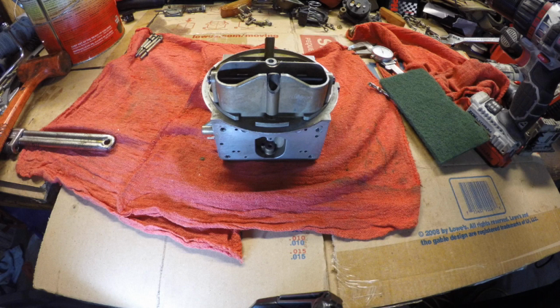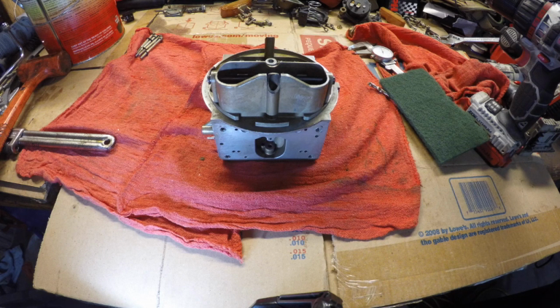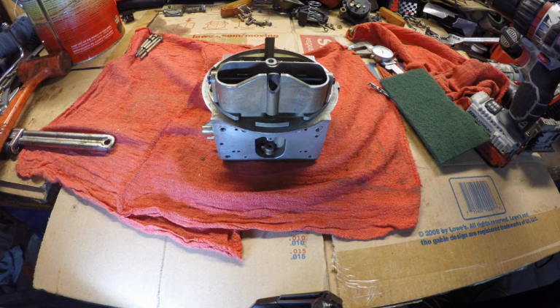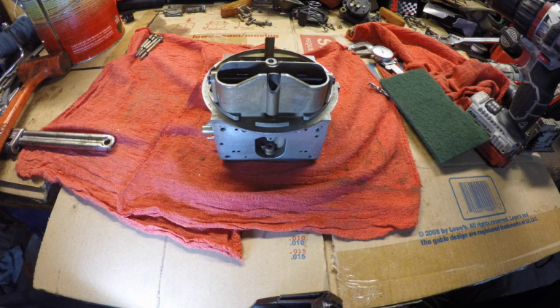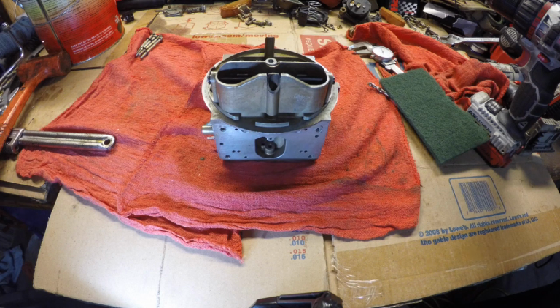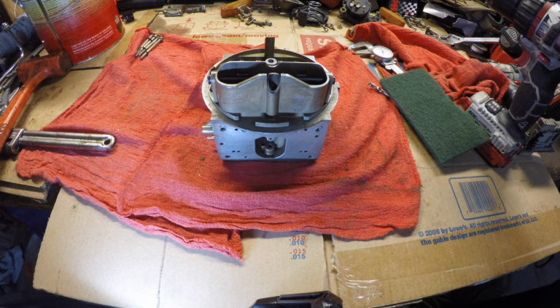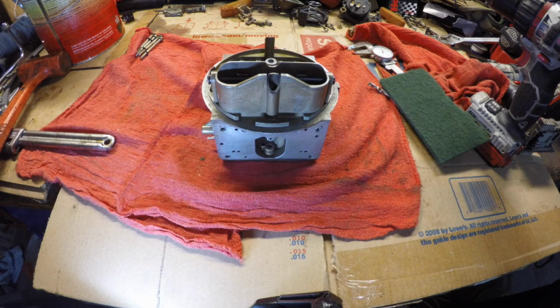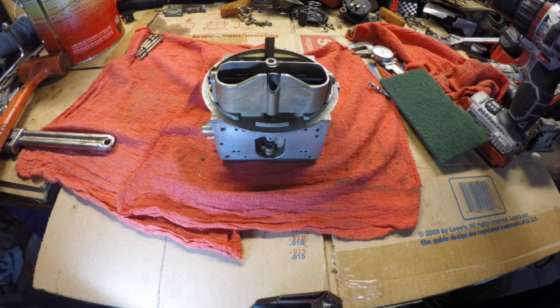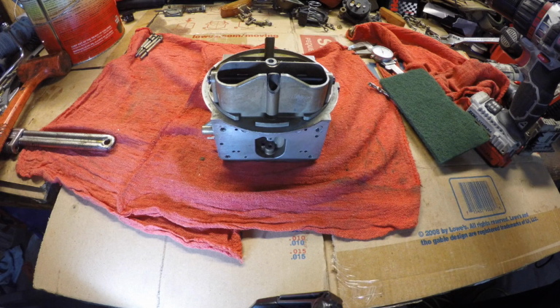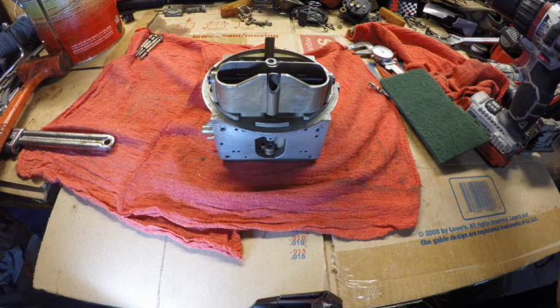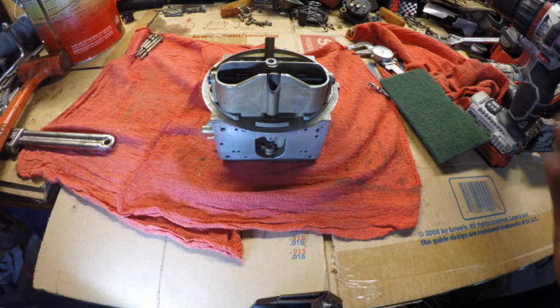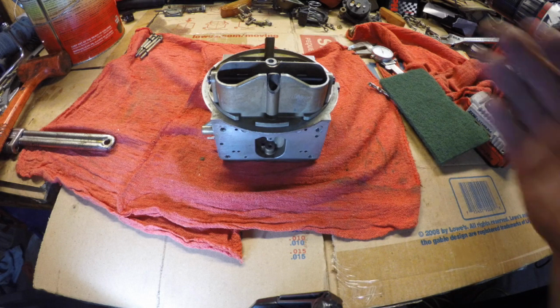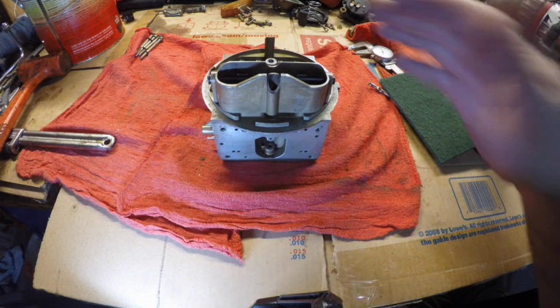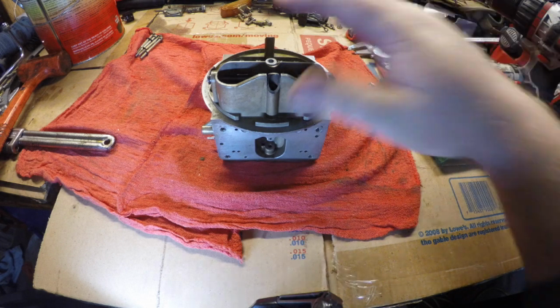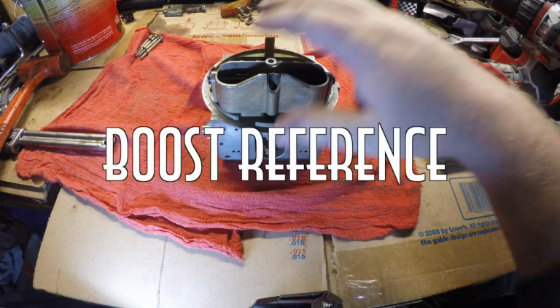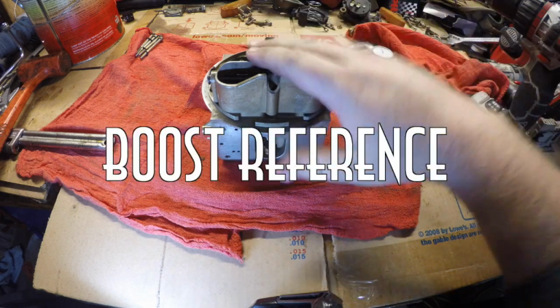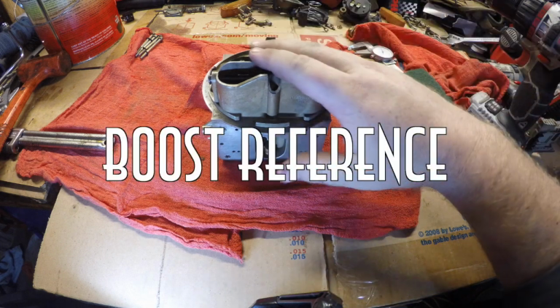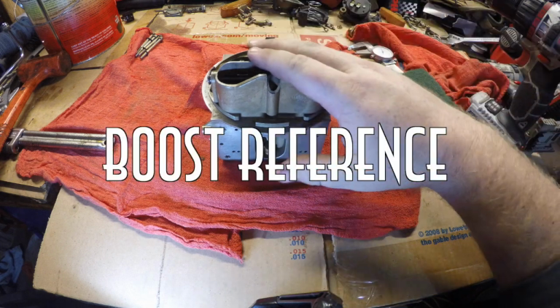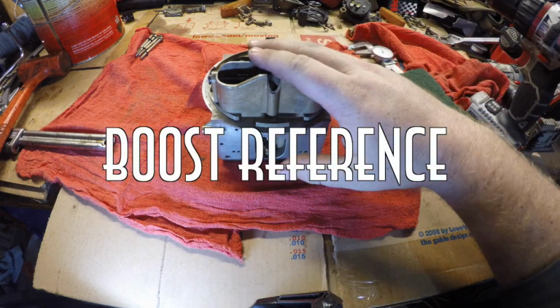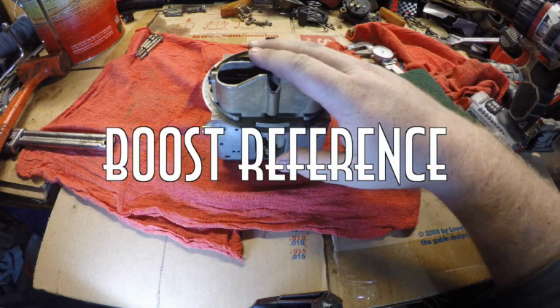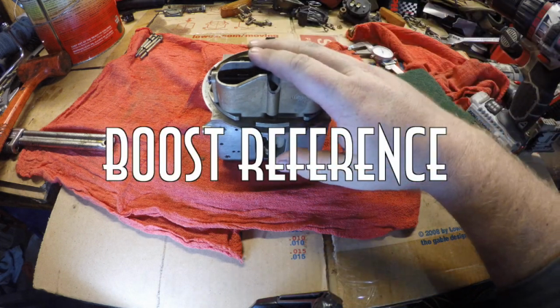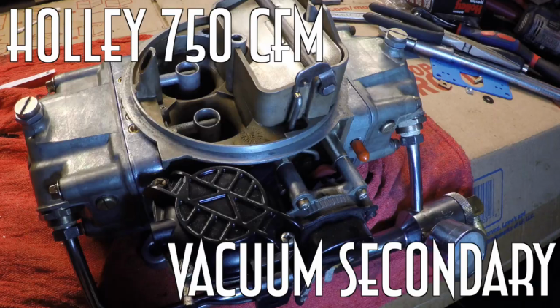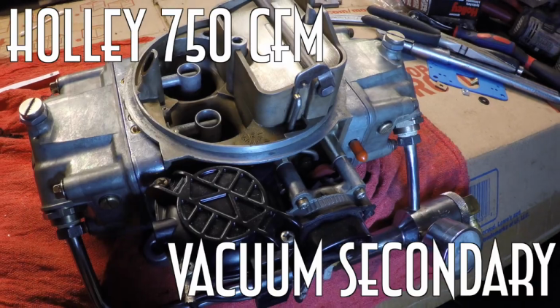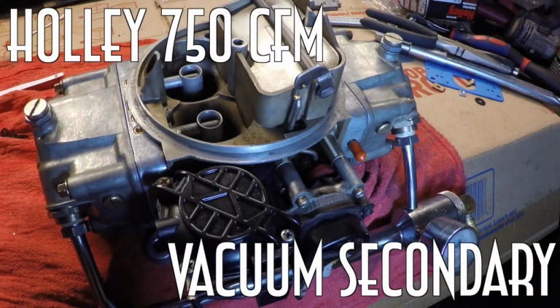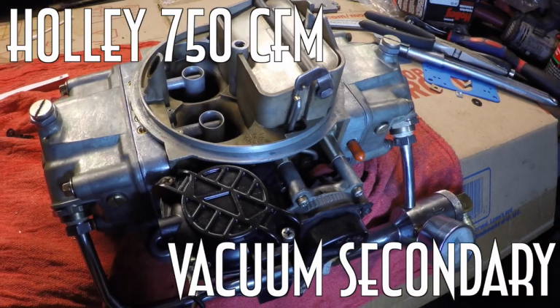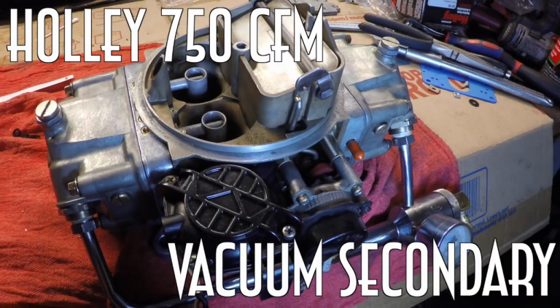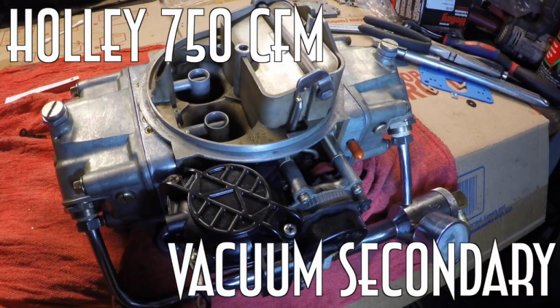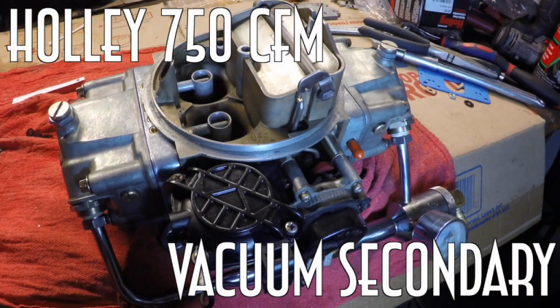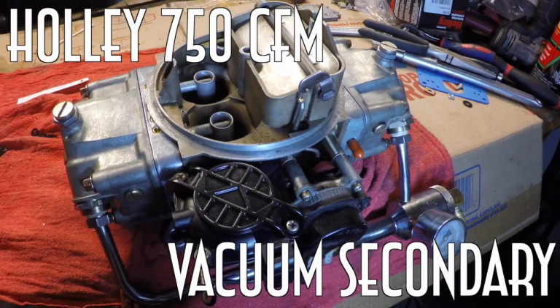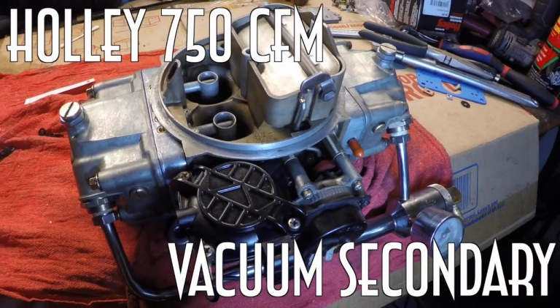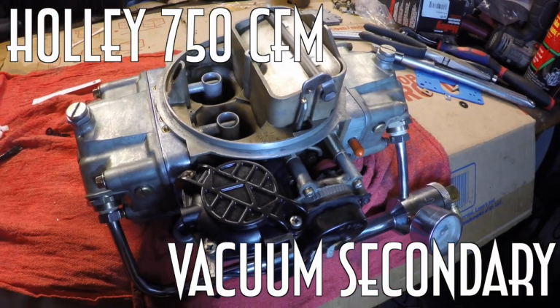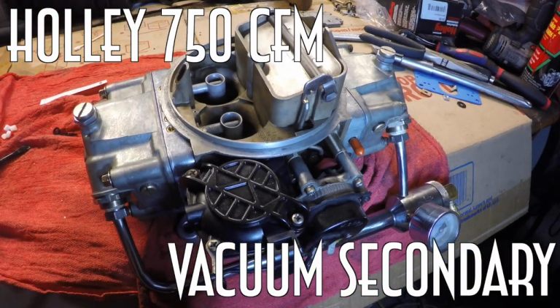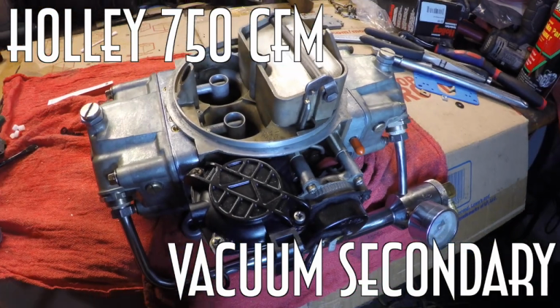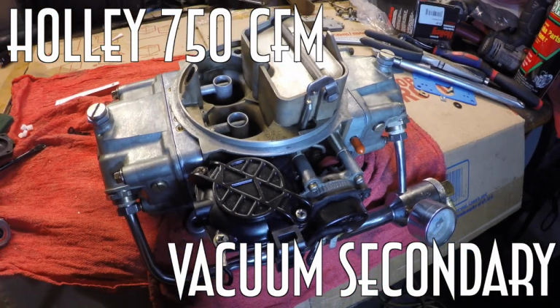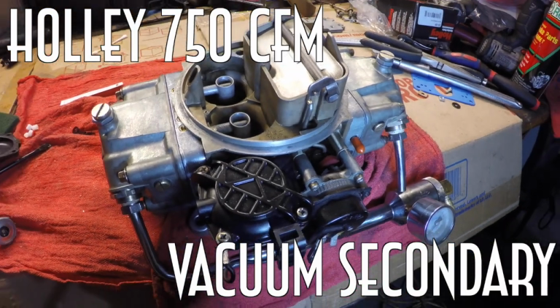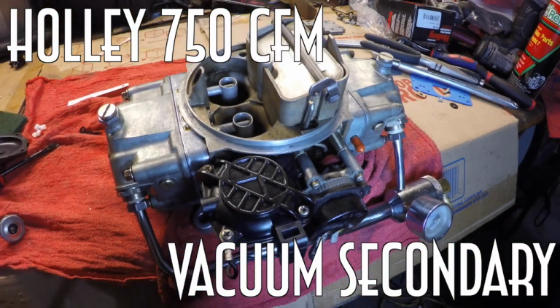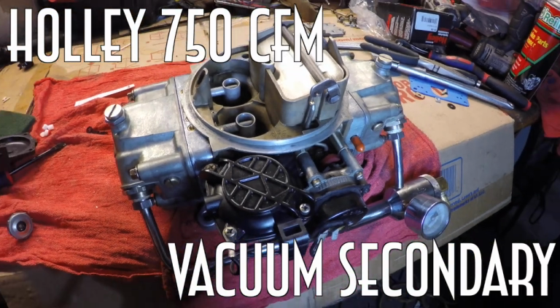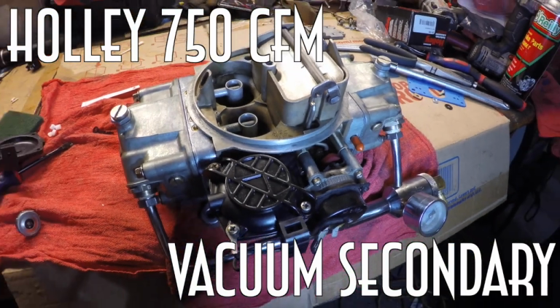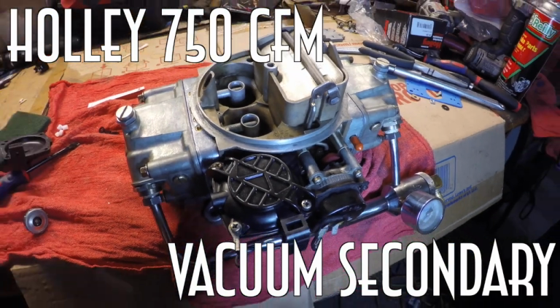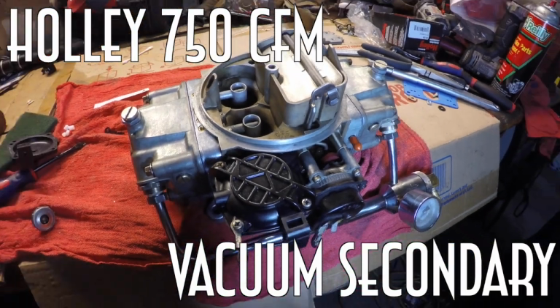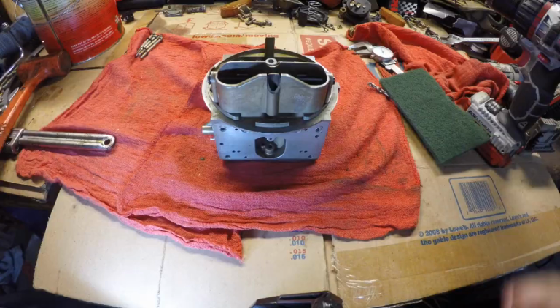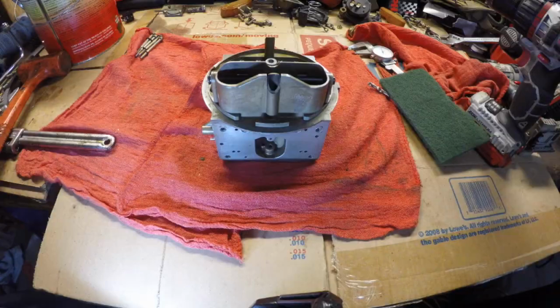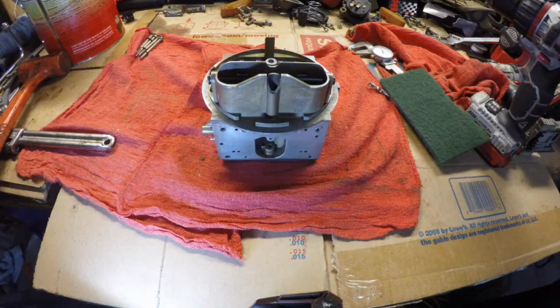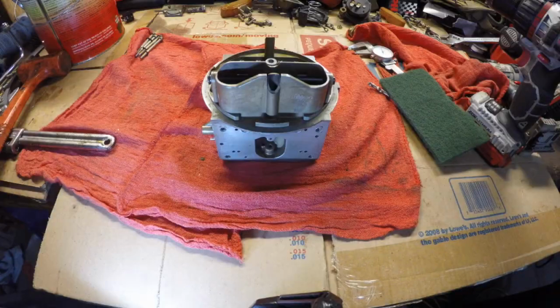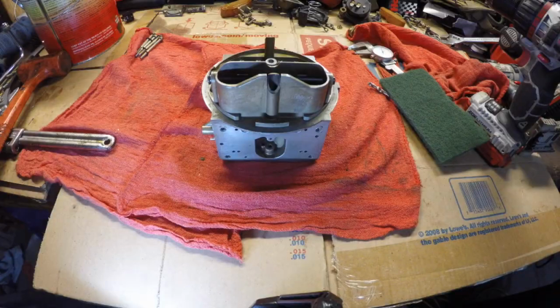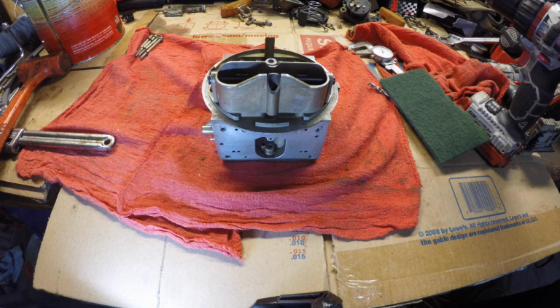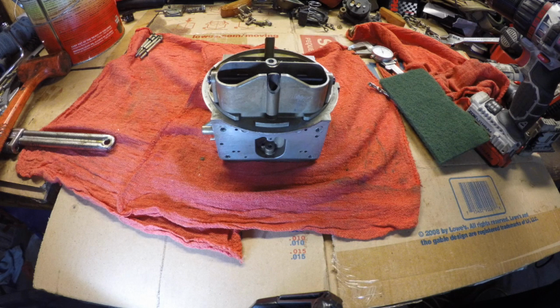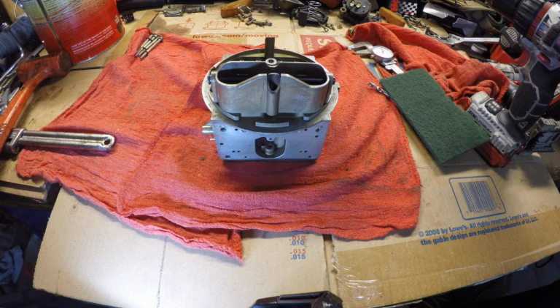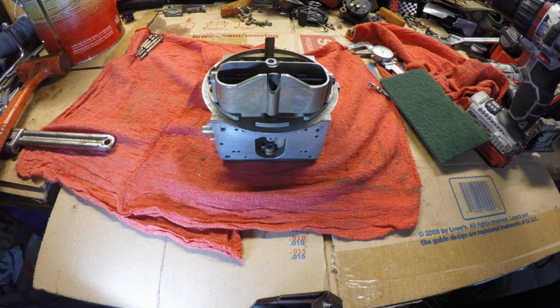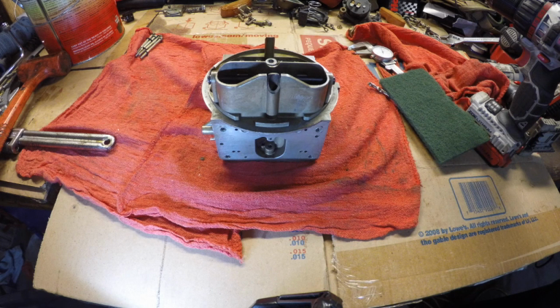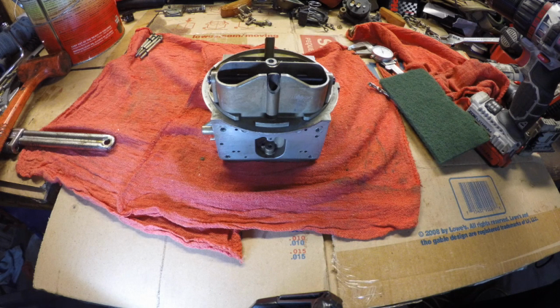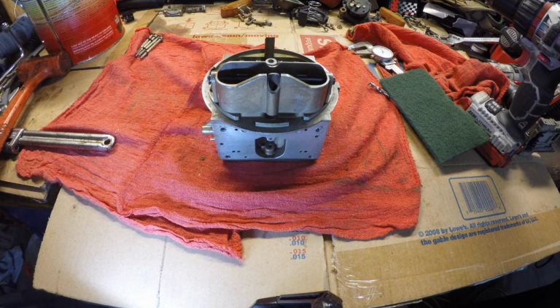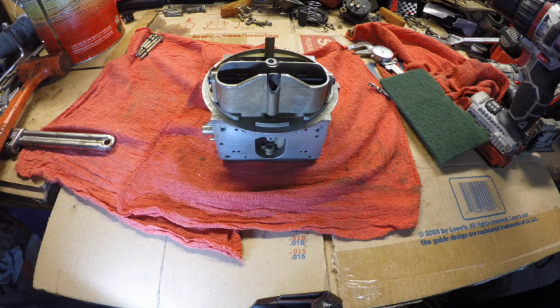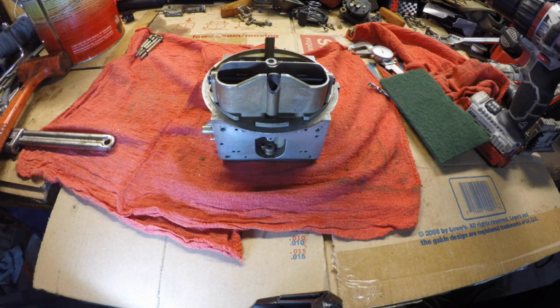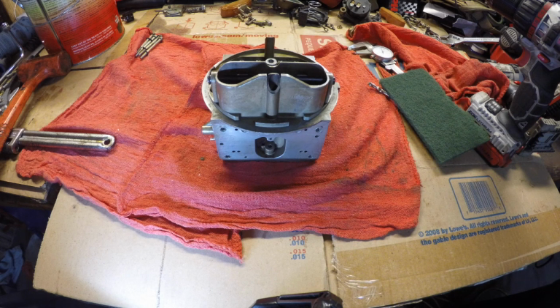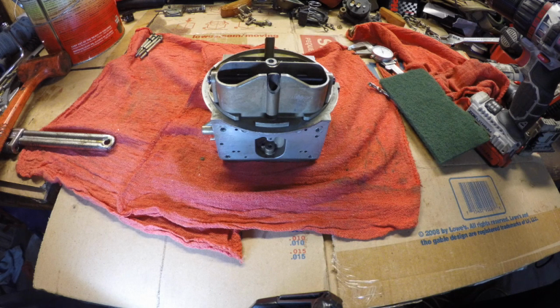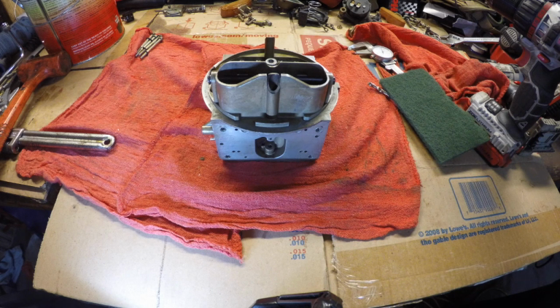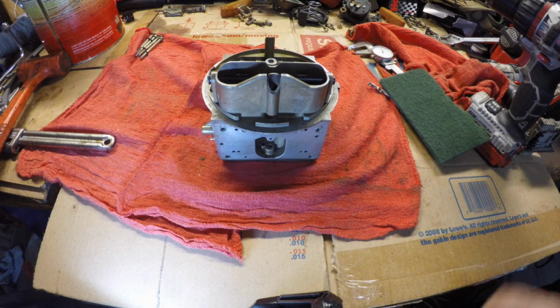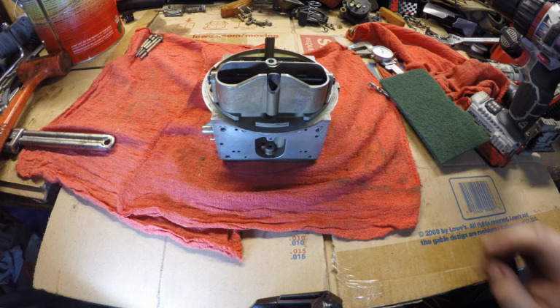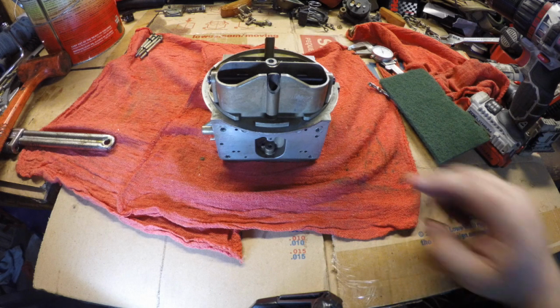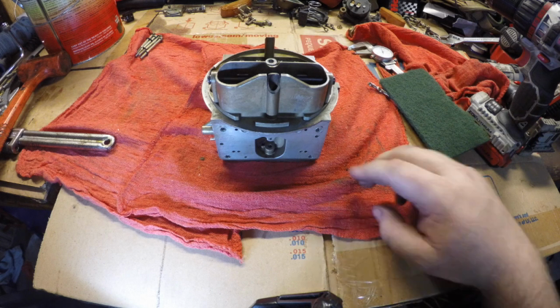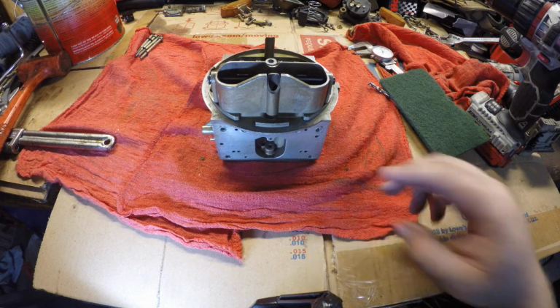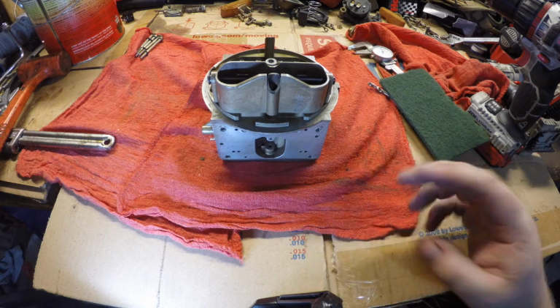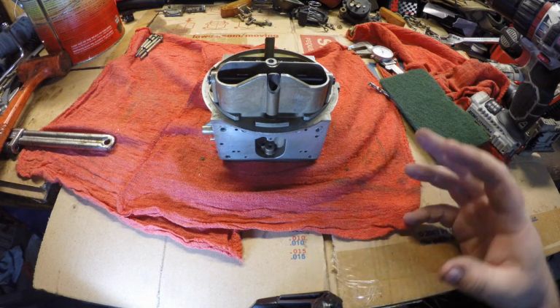In this video, we're going to go over how to boost reference this Holley carburetor. Now, I have it disassembled for the ease of the video, but you can do this assembled.